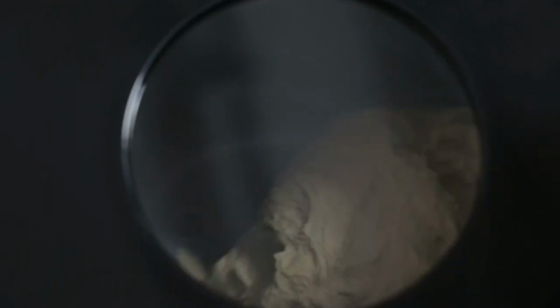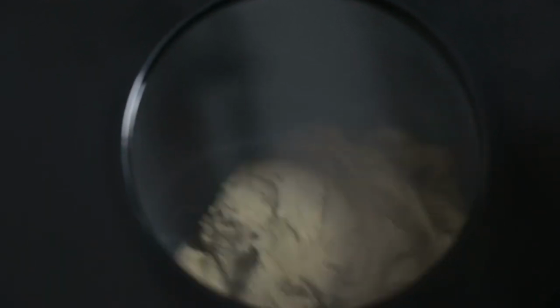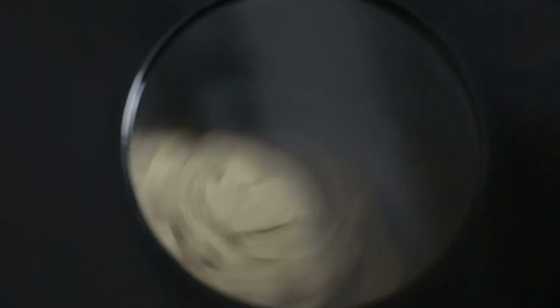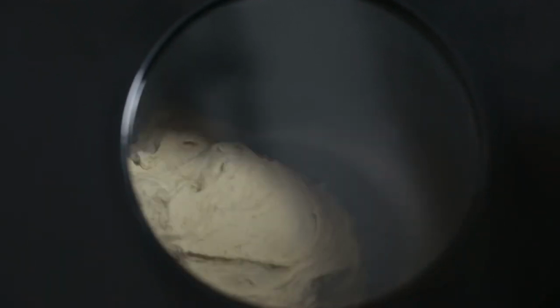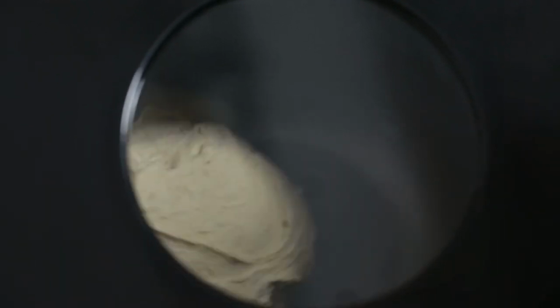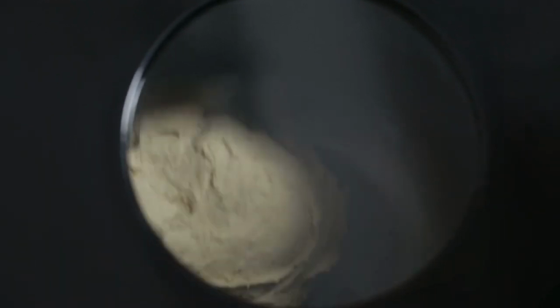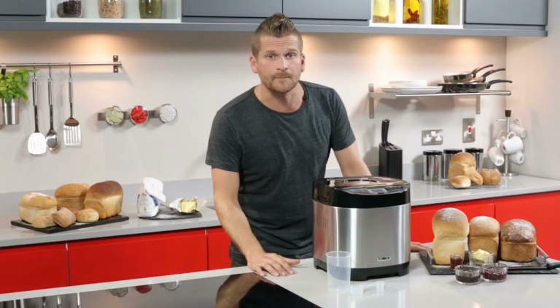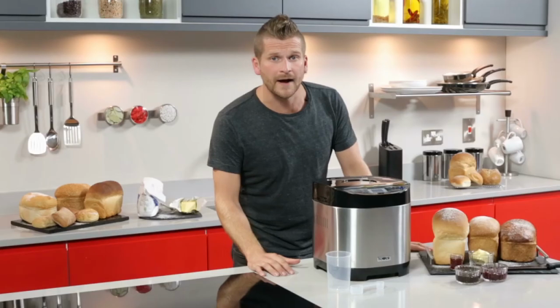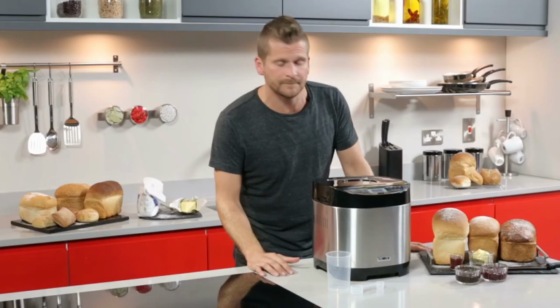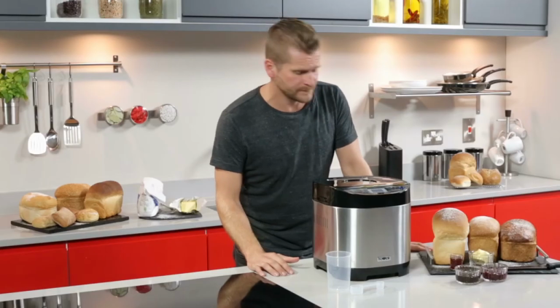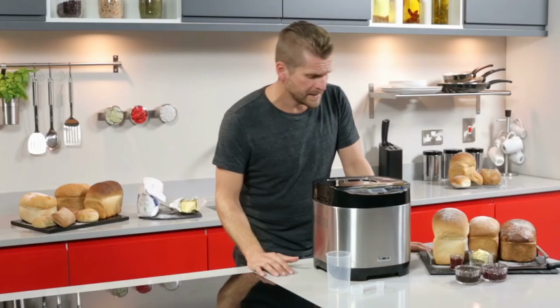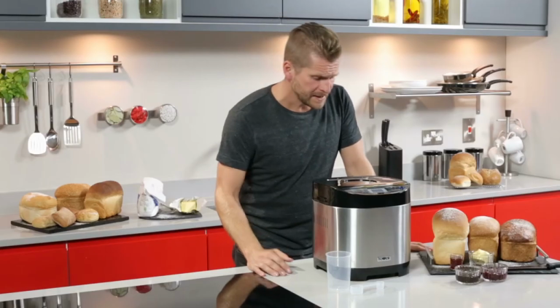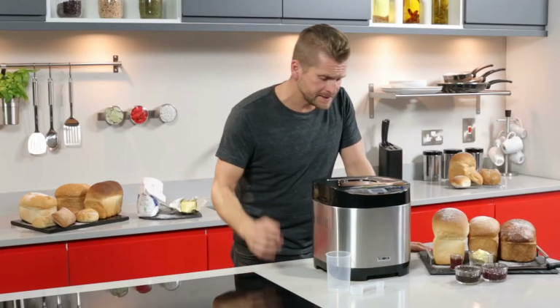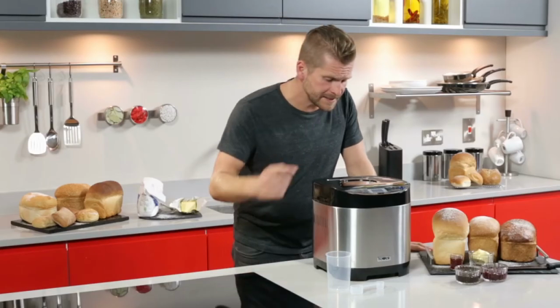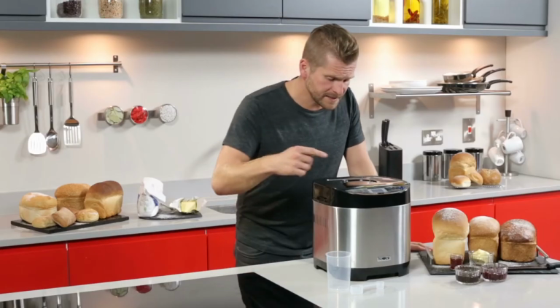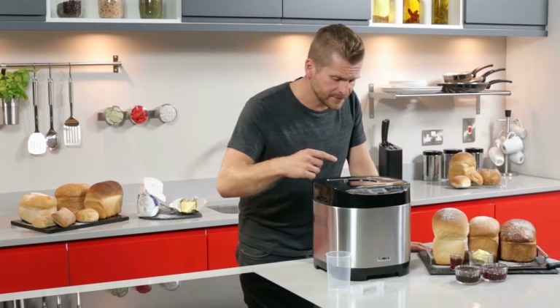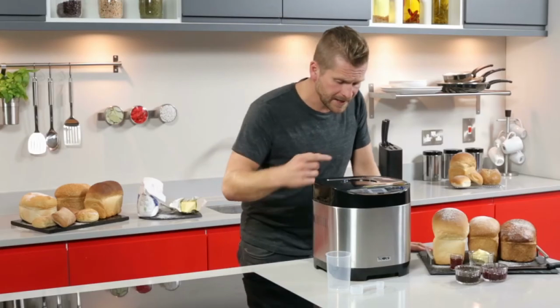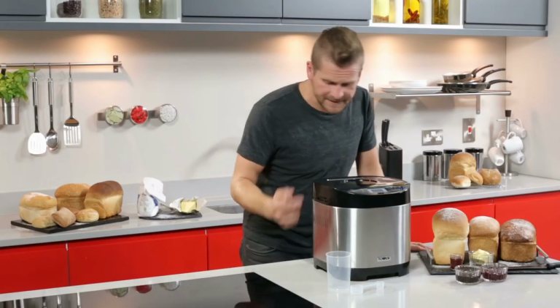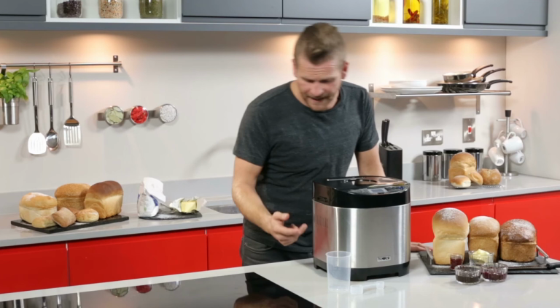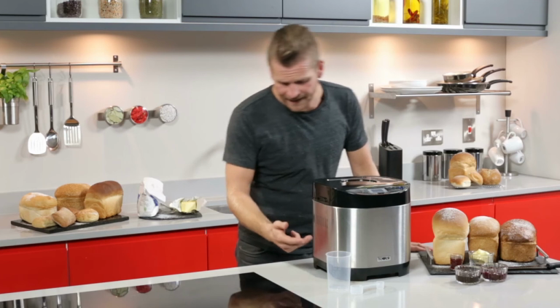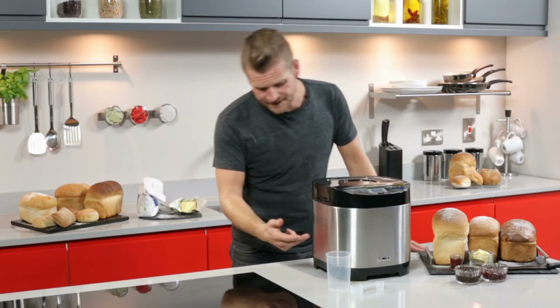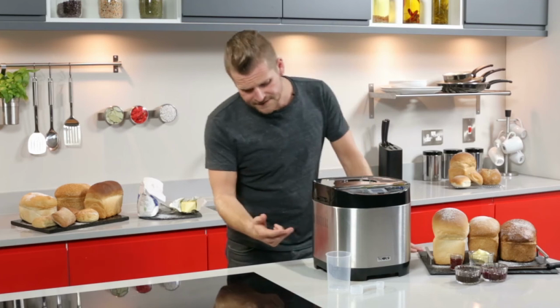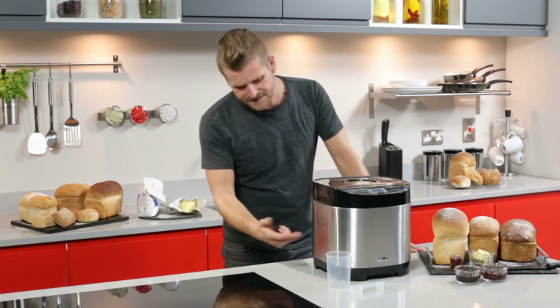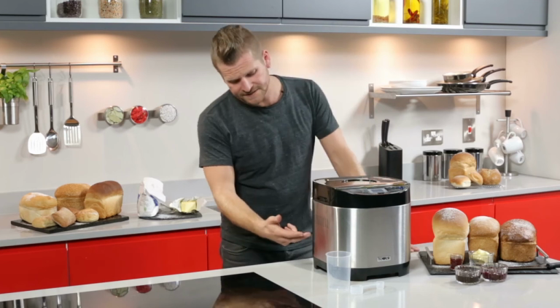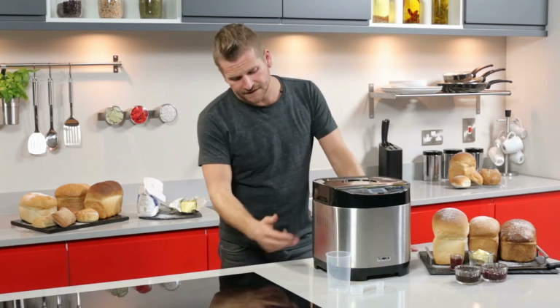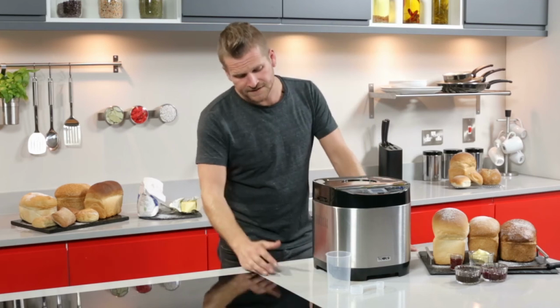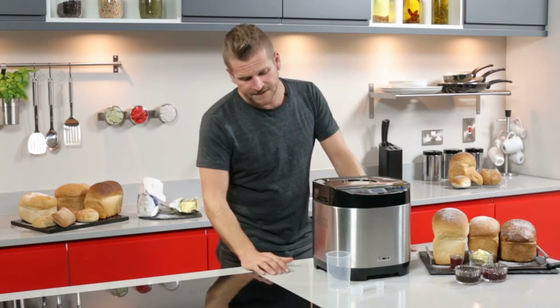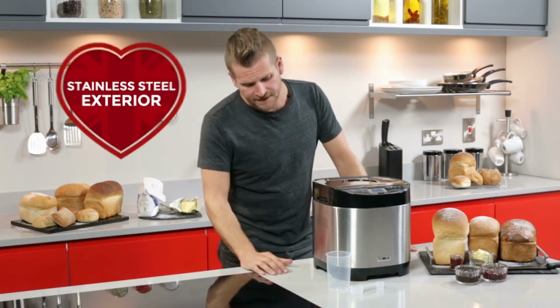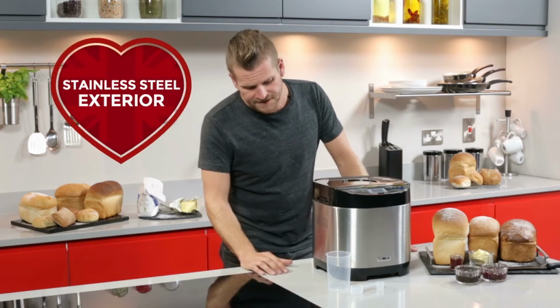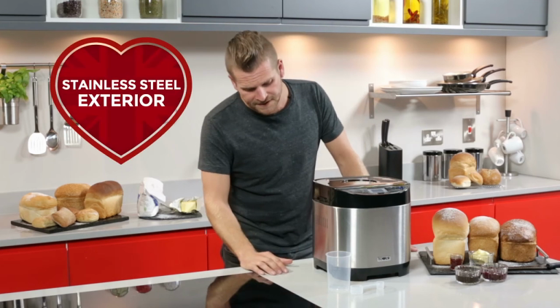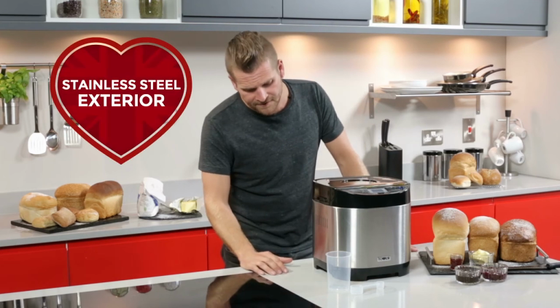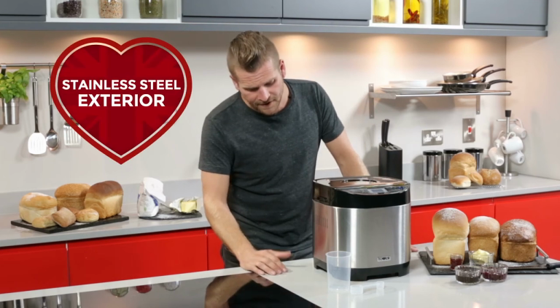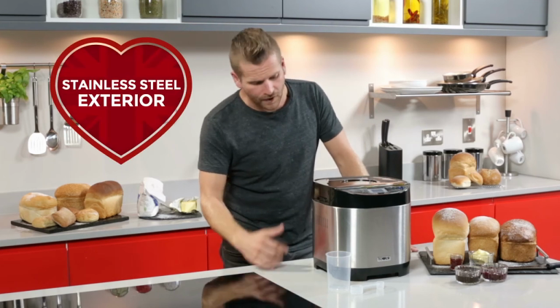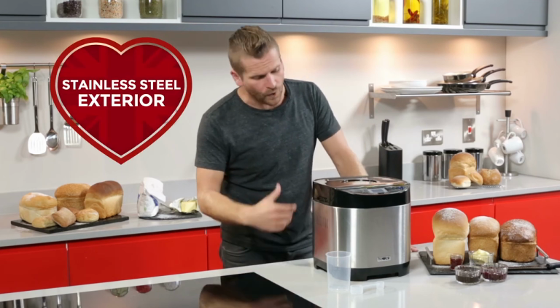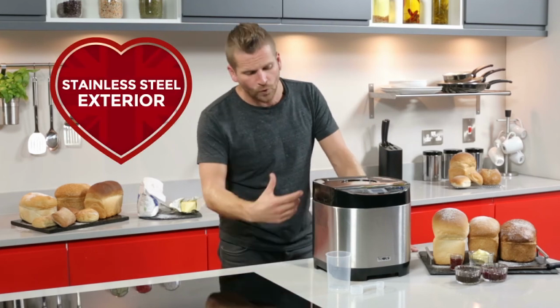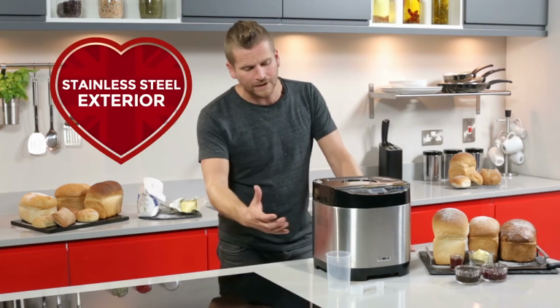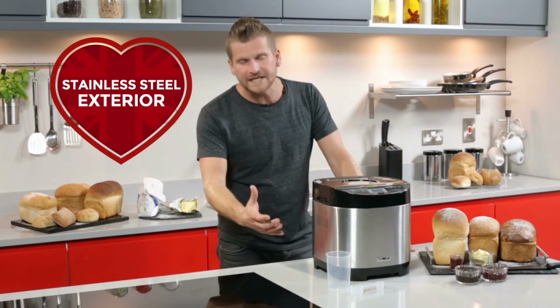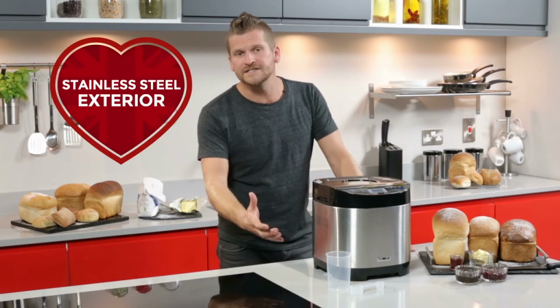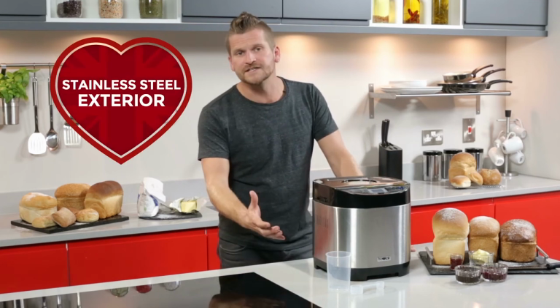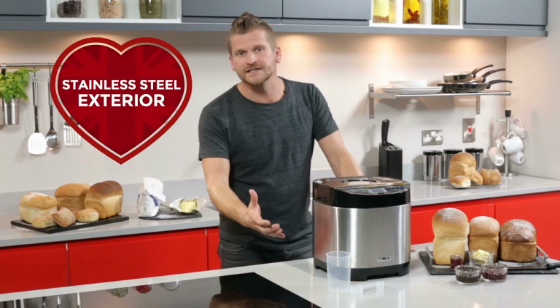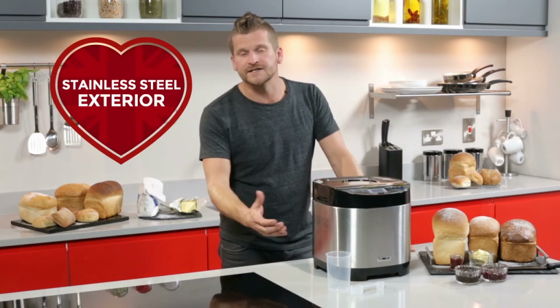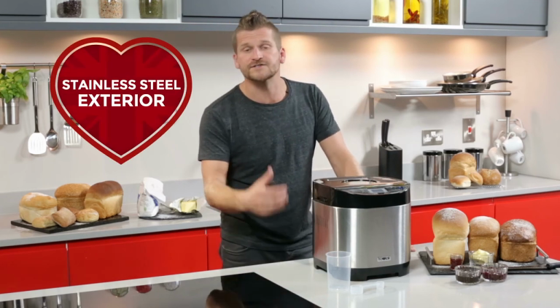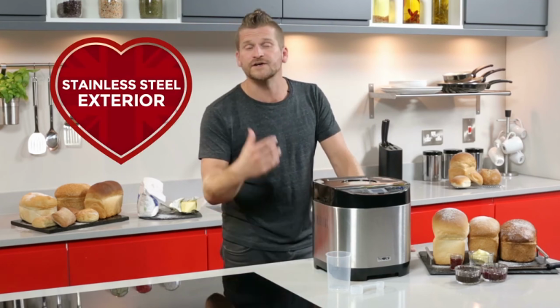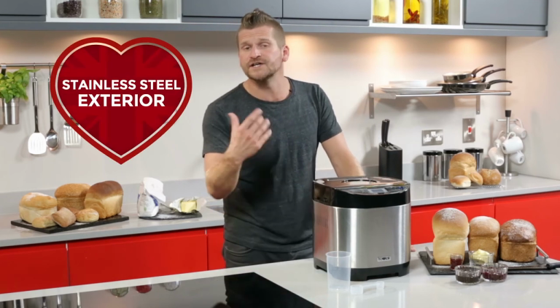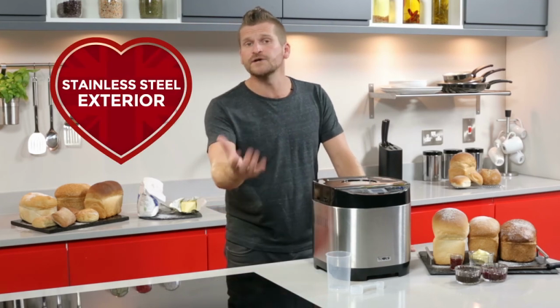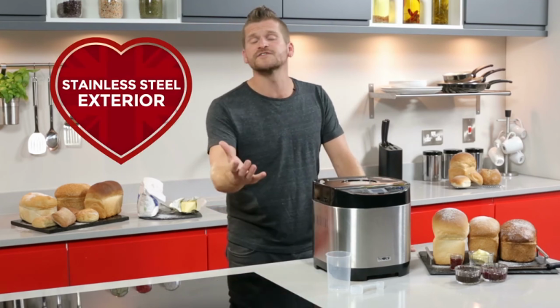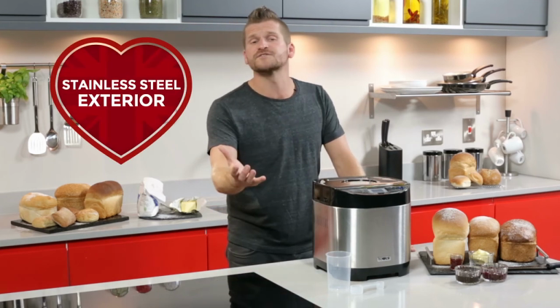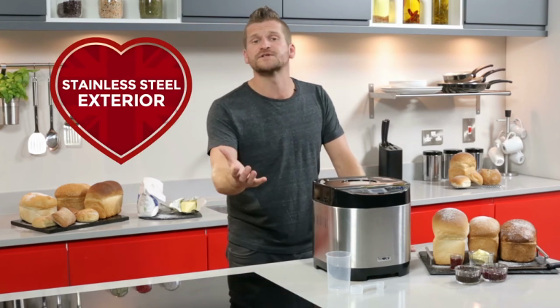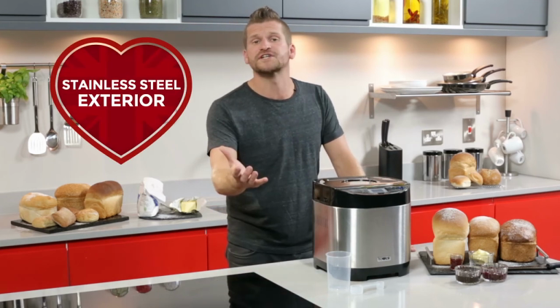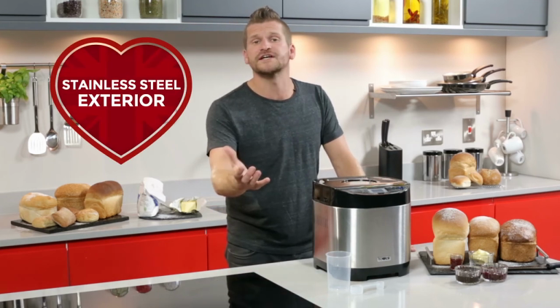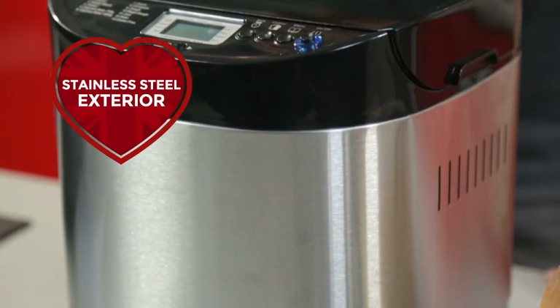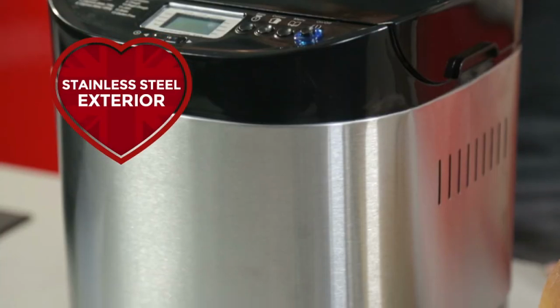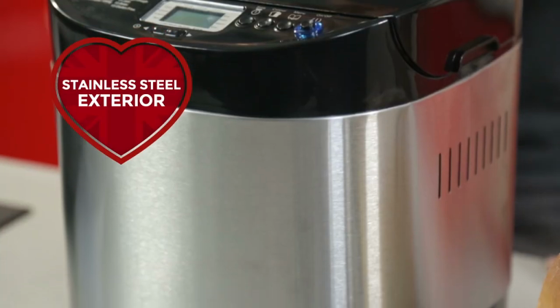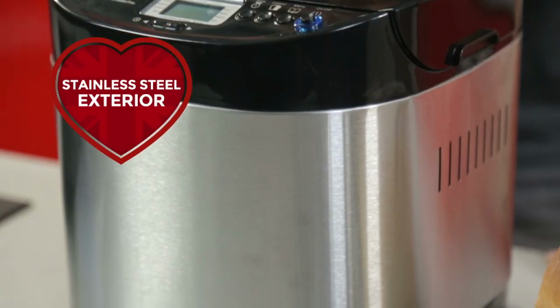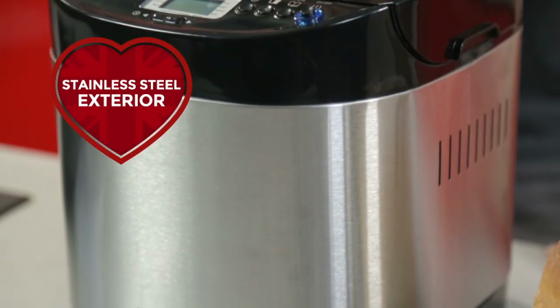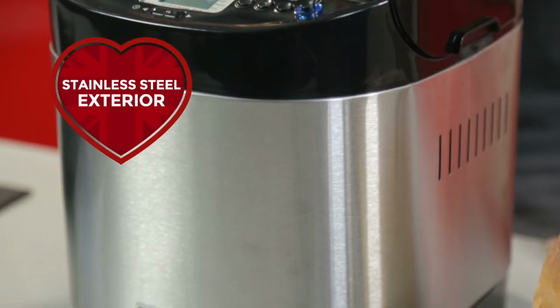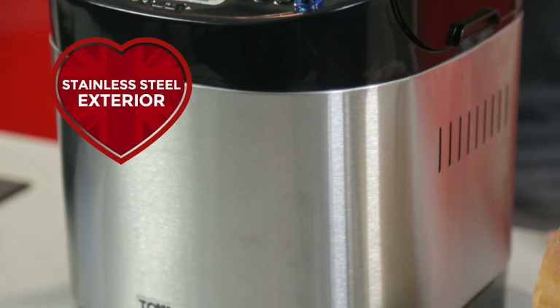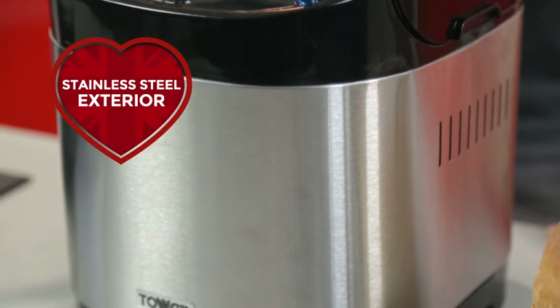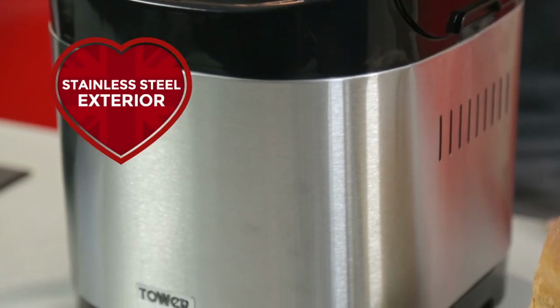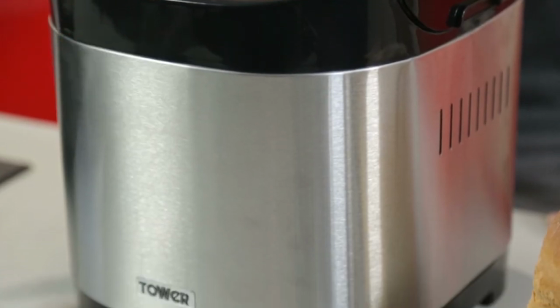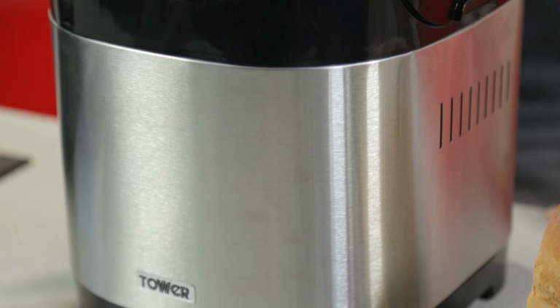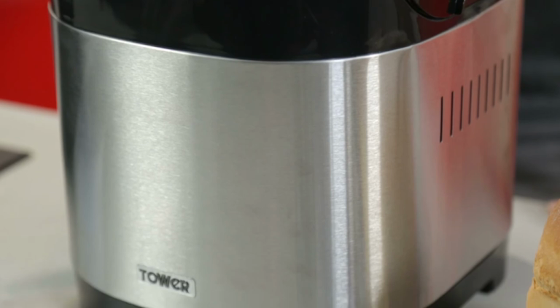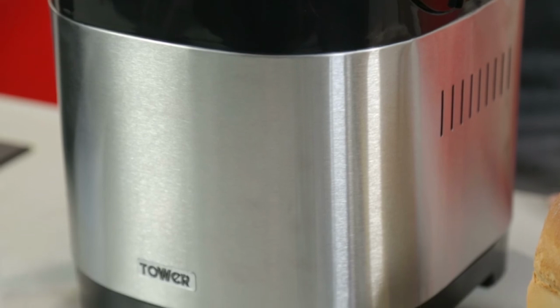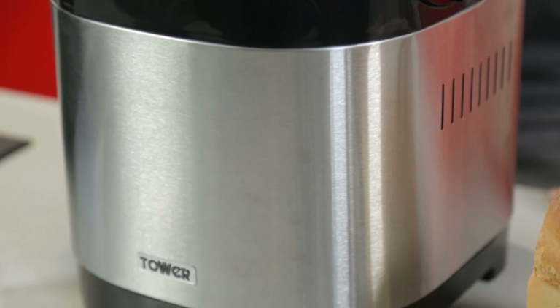The non-stick pan, kneading blade and stainless steel exterior are all easy to clean, so you can use this machine again and again without any fuss.